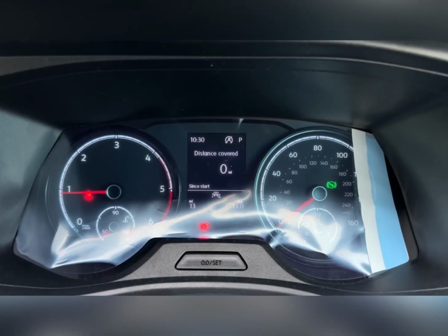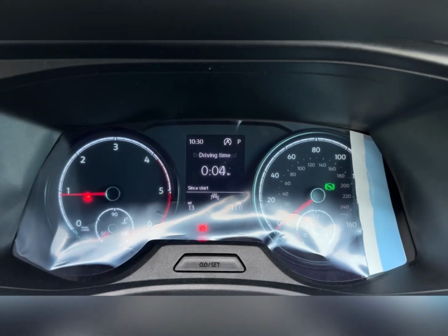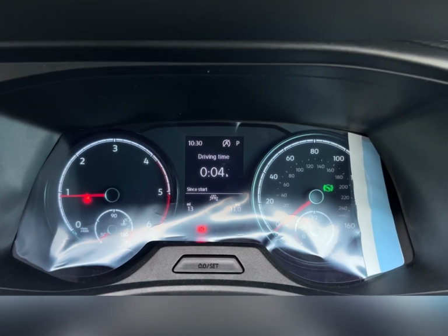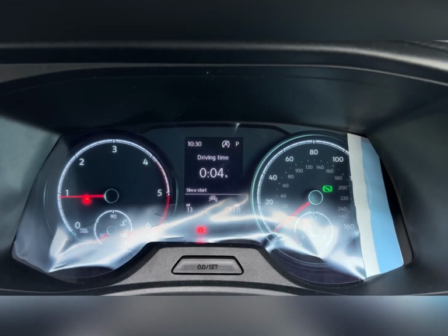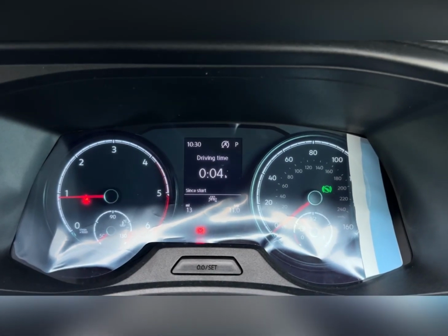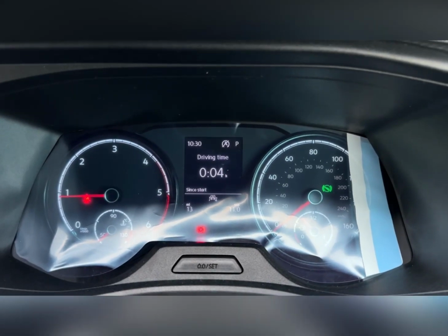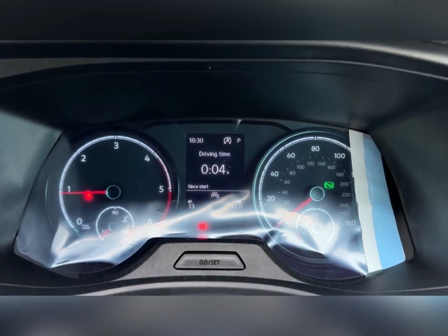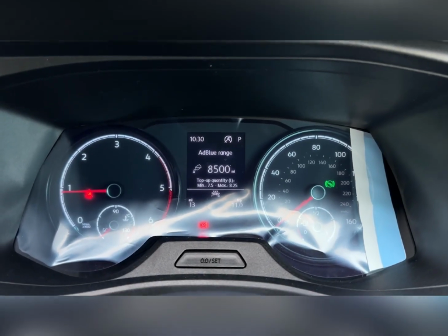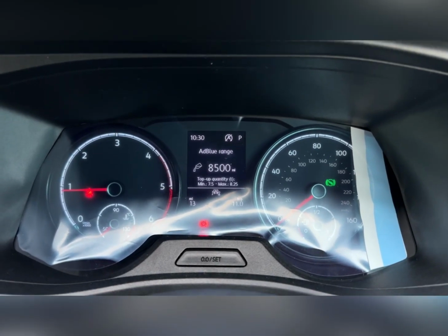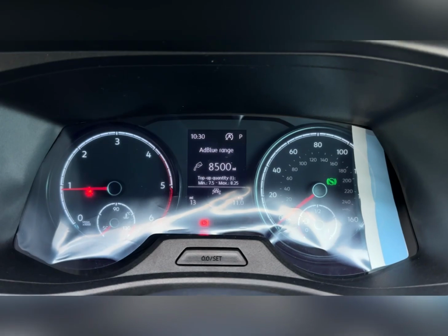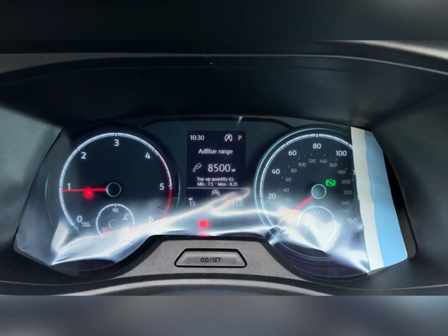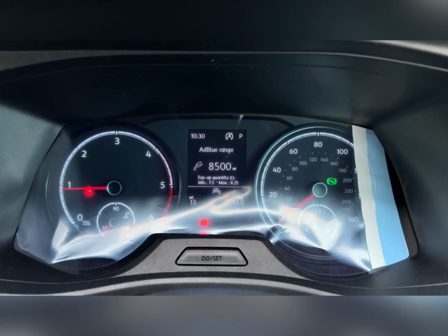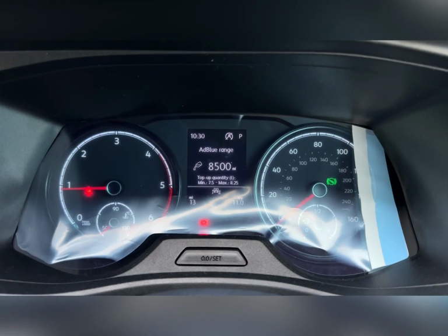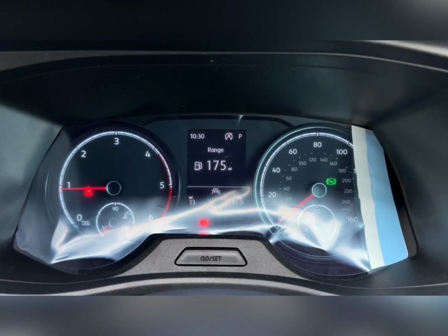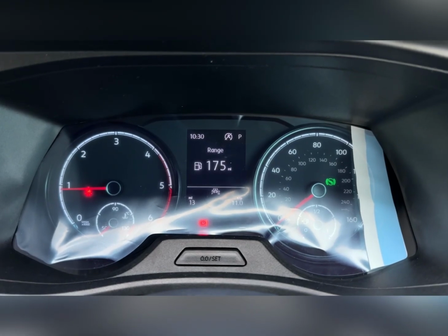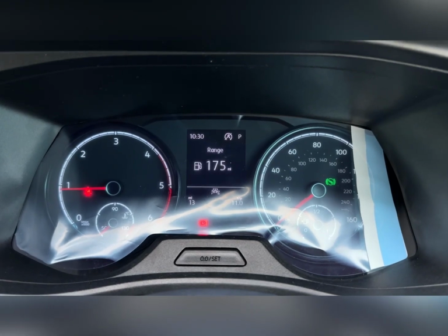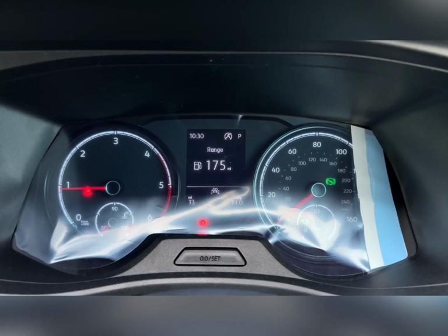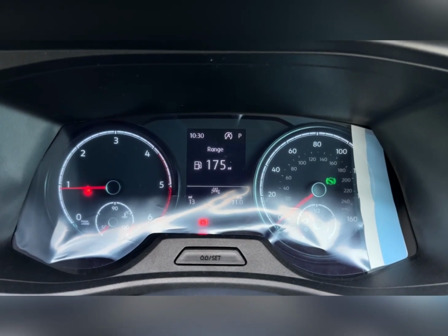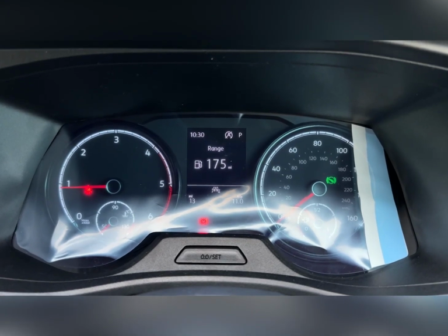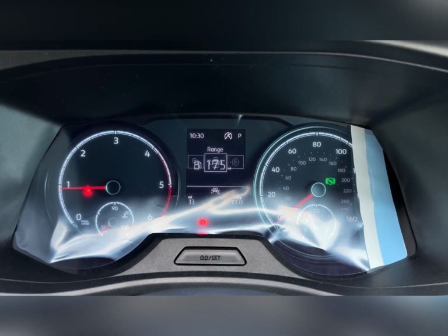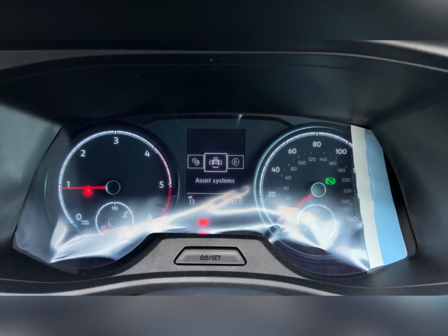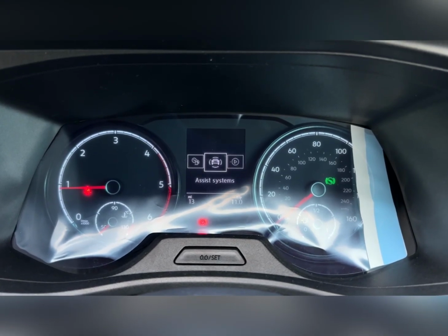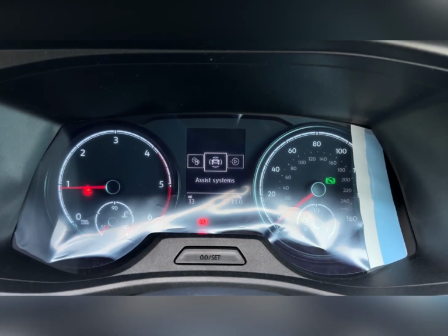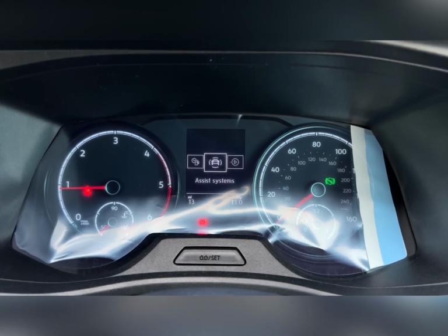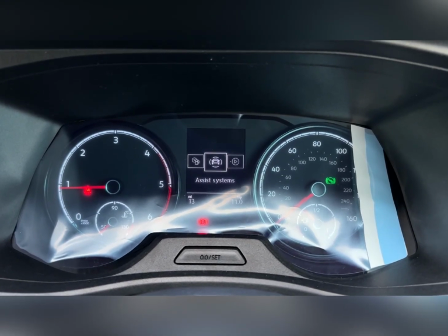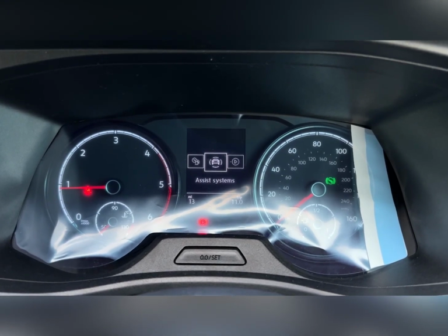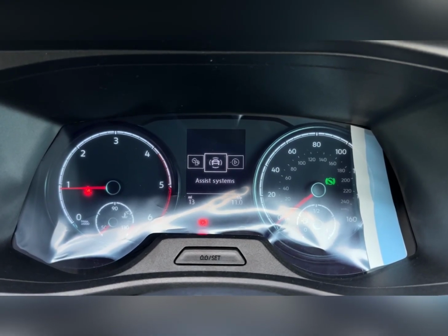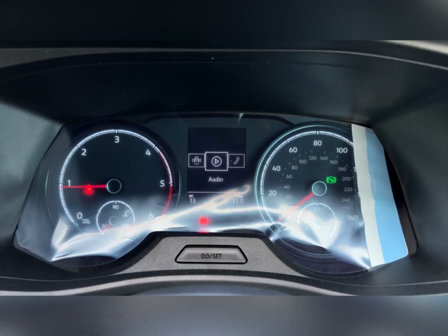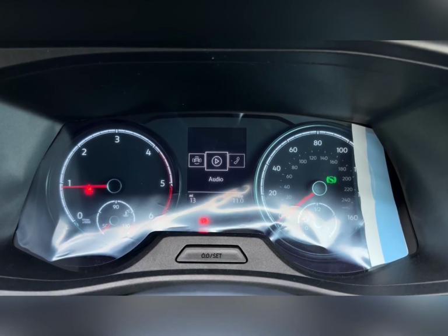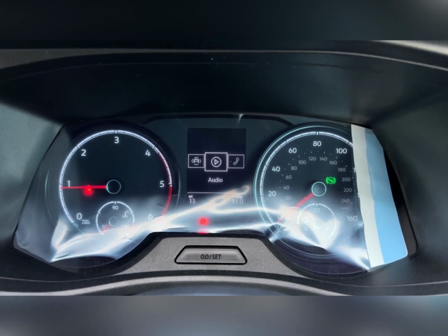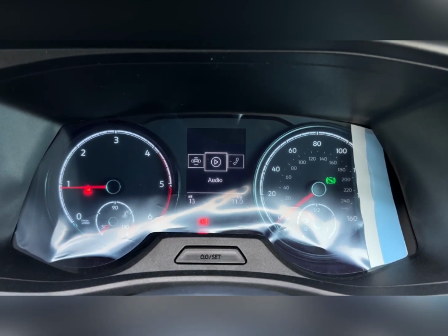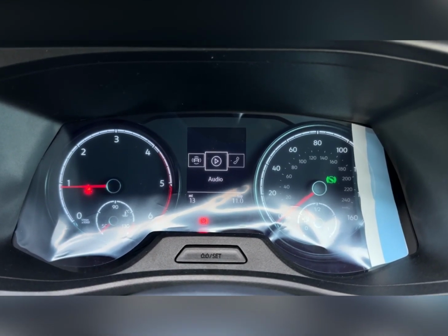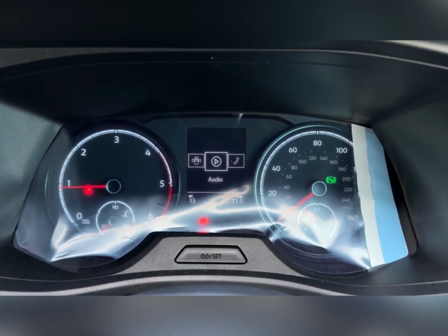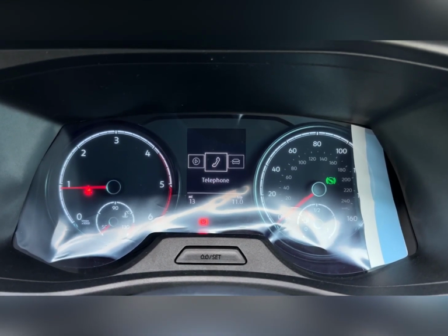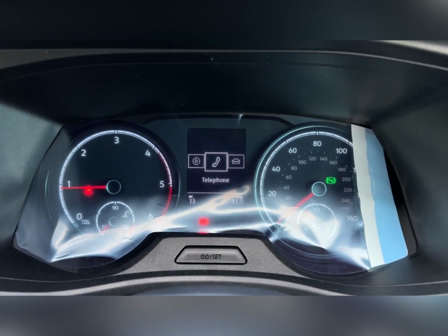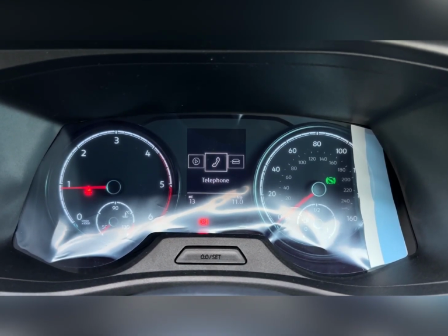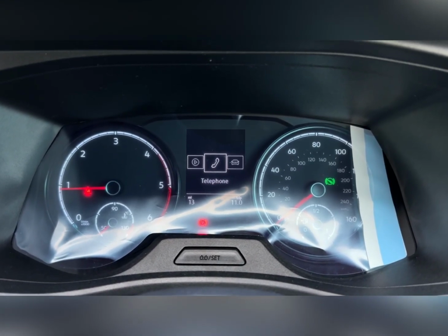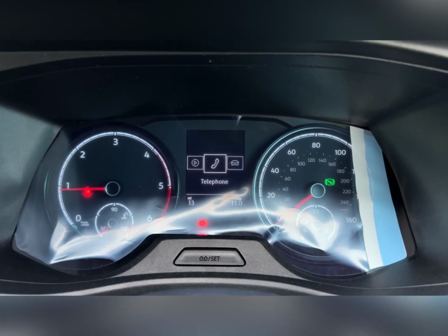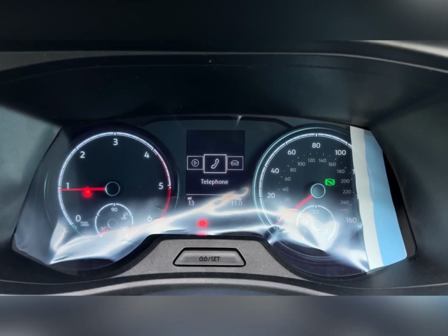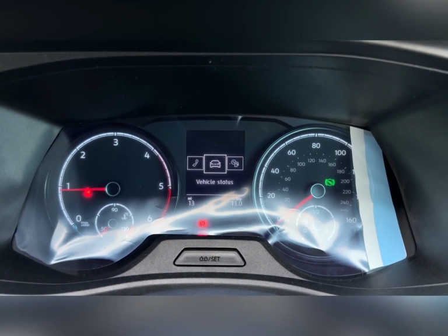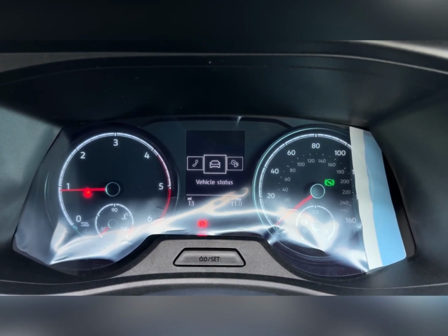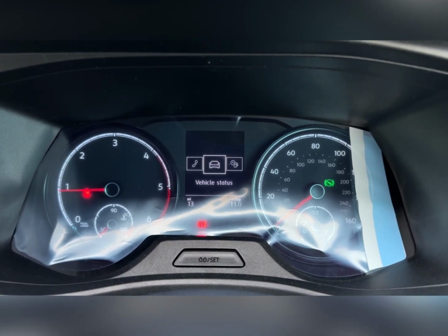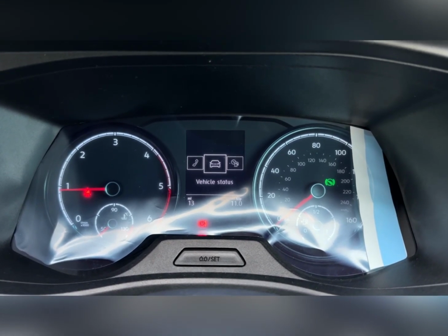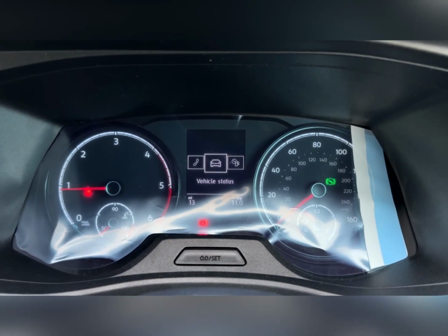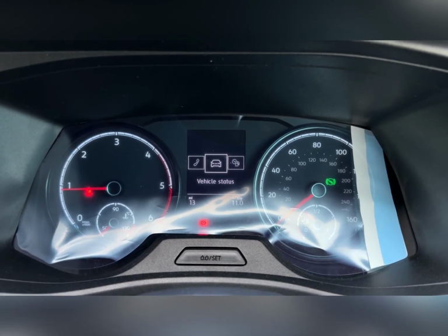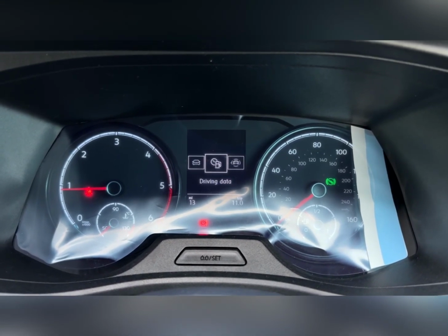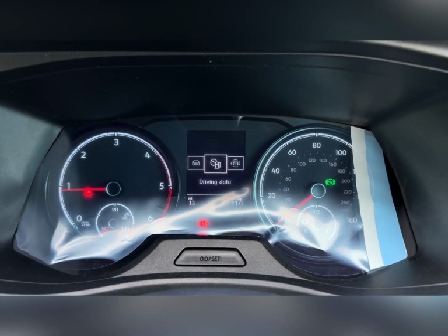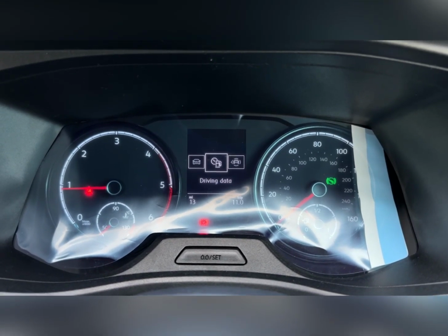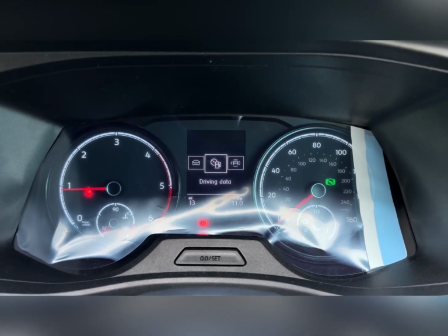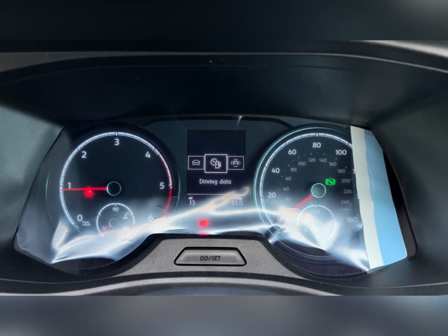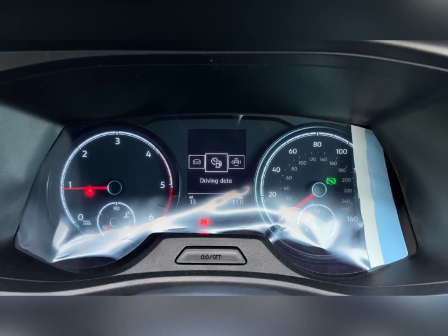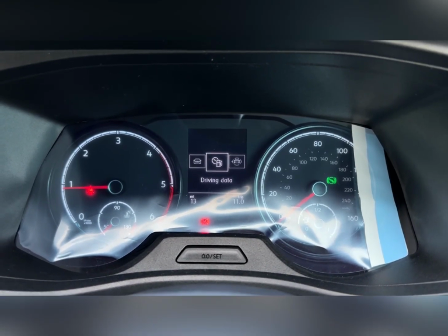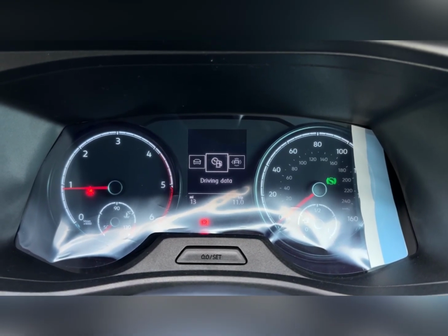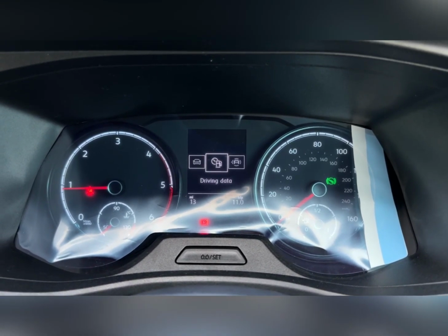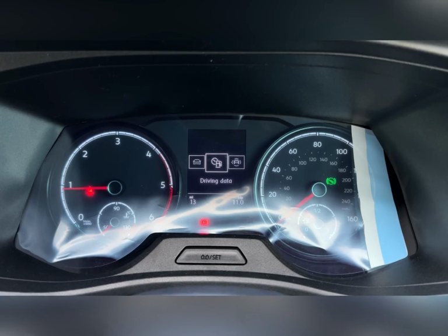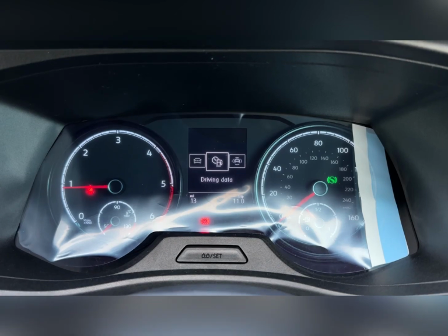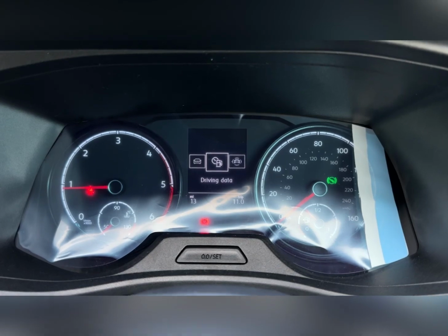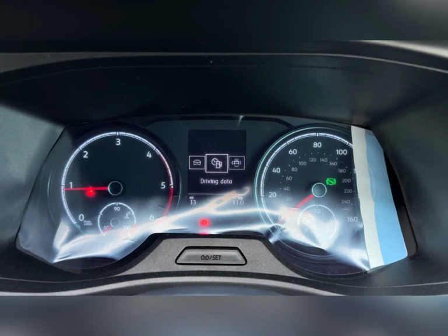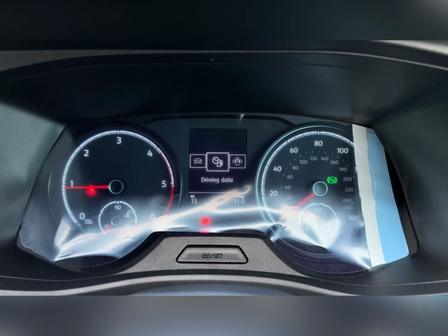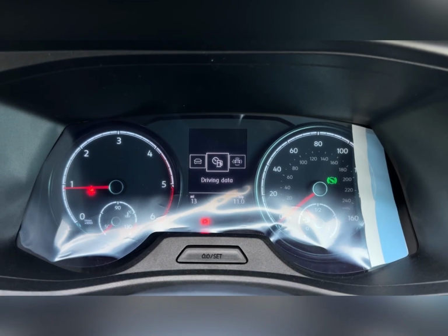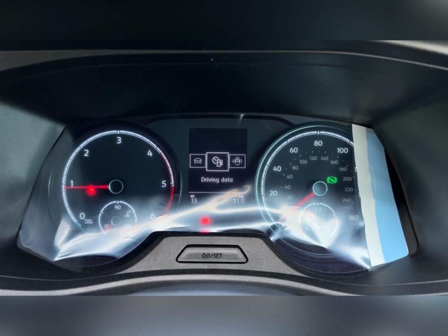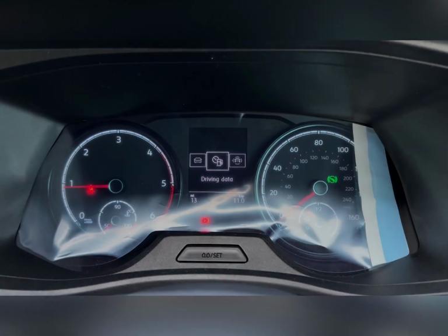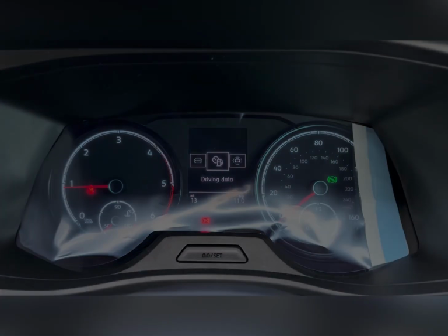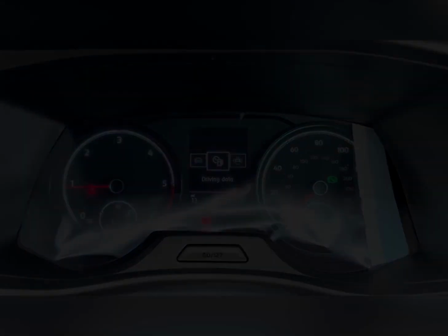Taking a look through here, you've got all your trip computer information available as well as assist systems, audio, telephone and vehicle status.